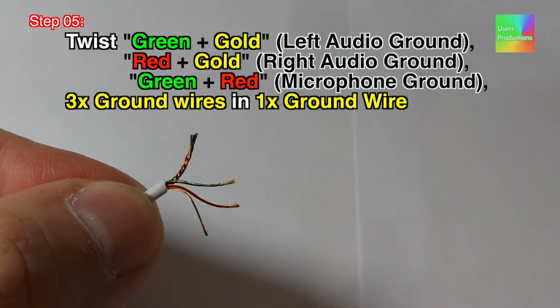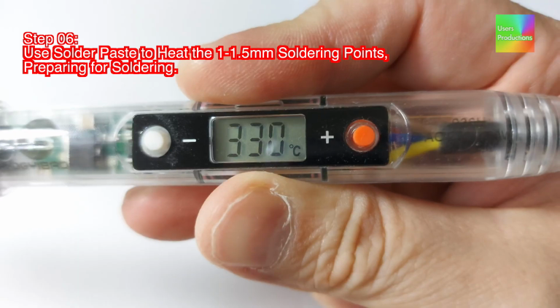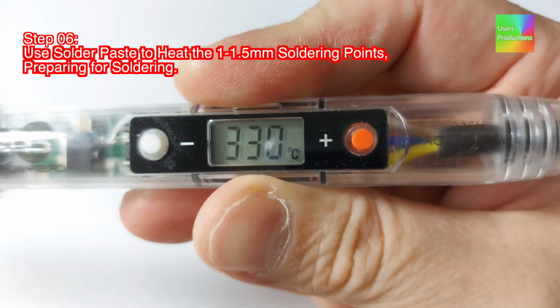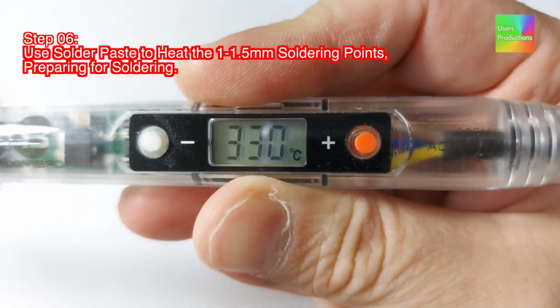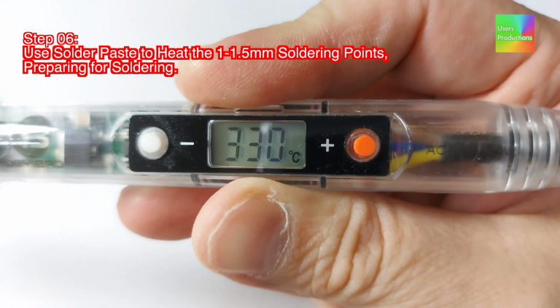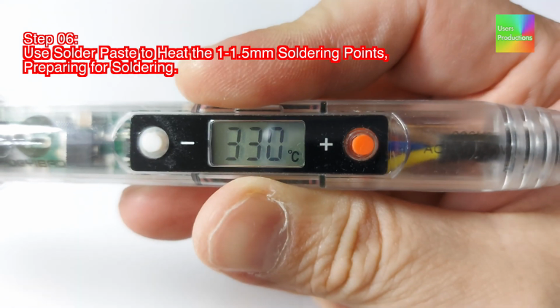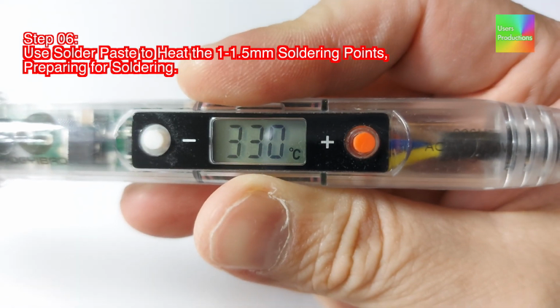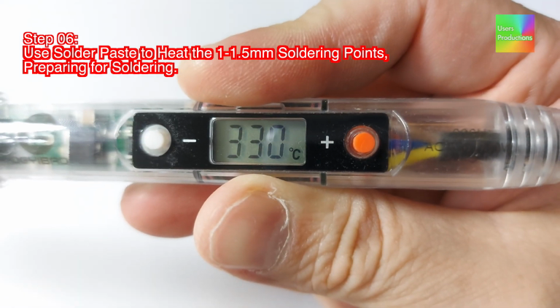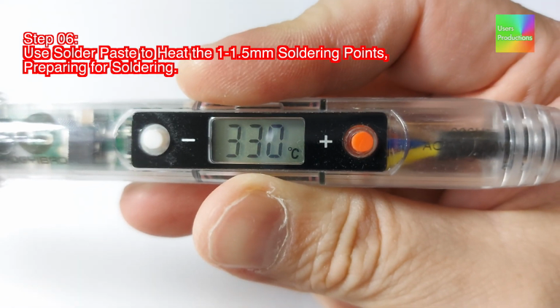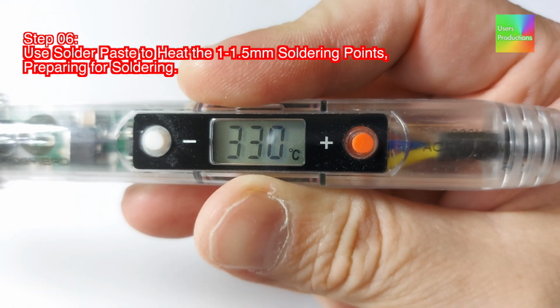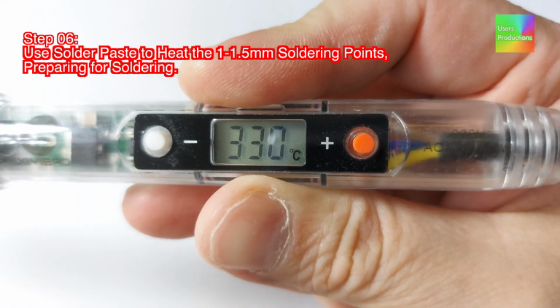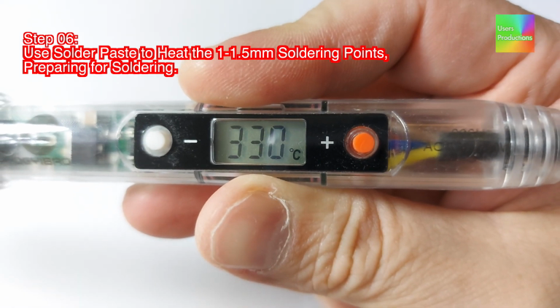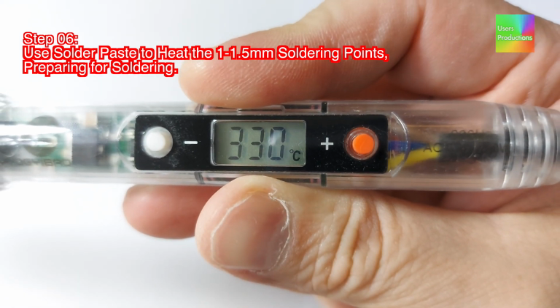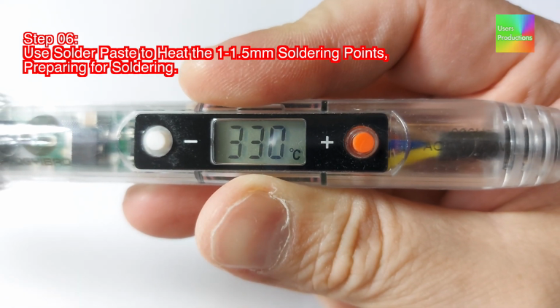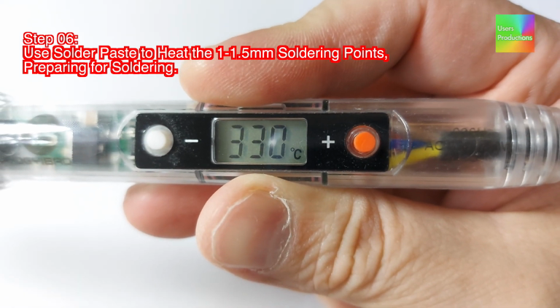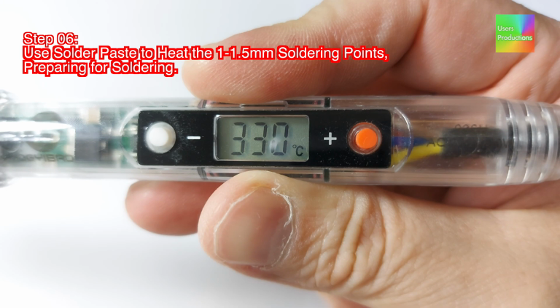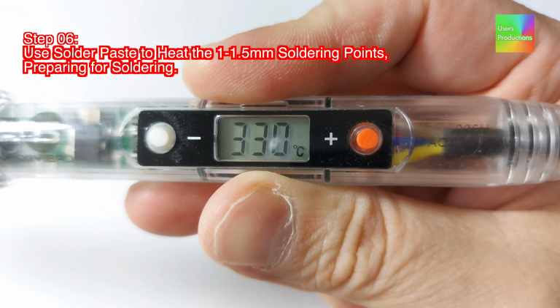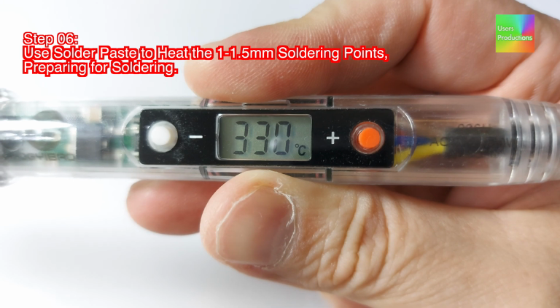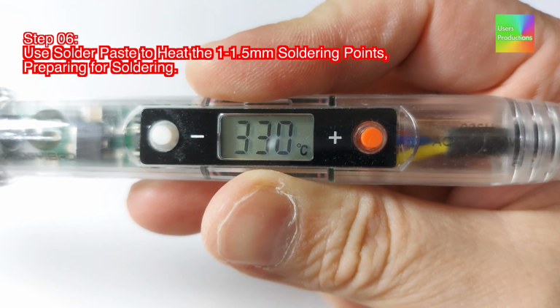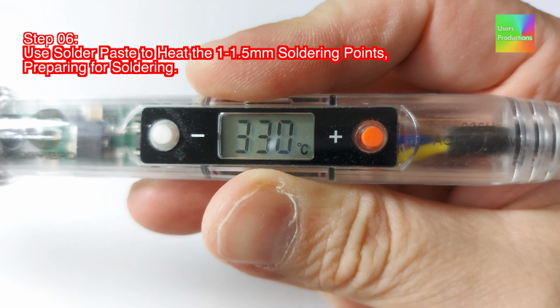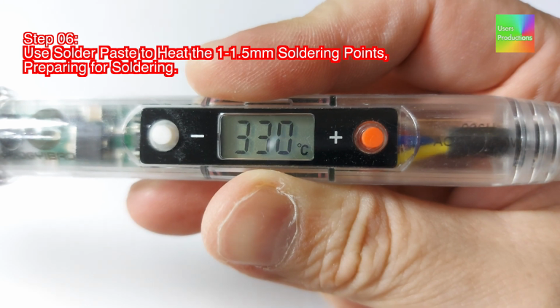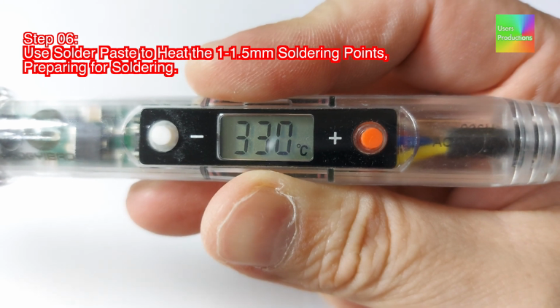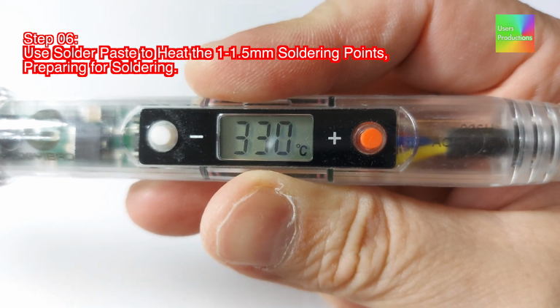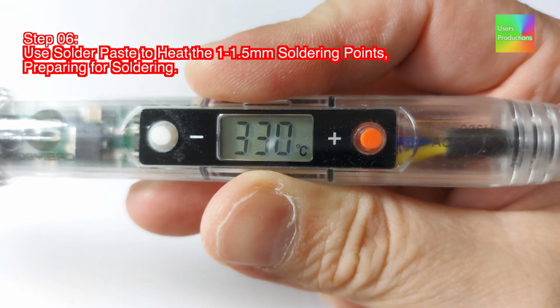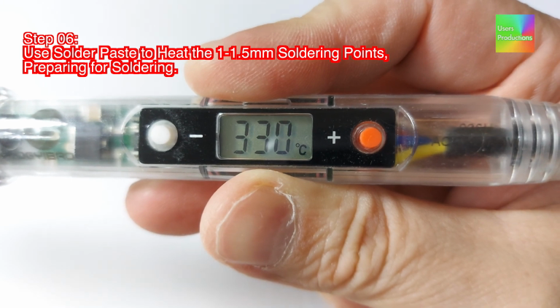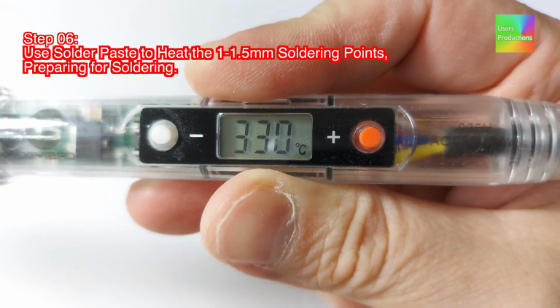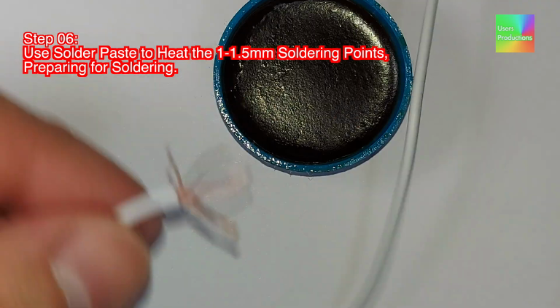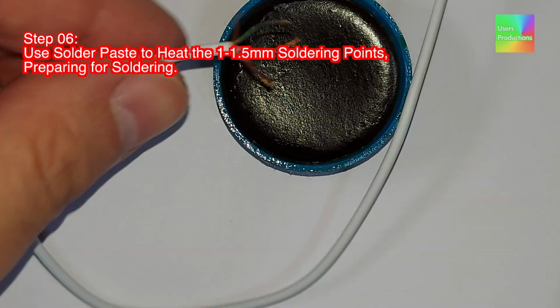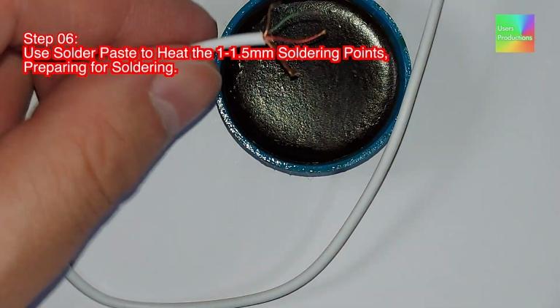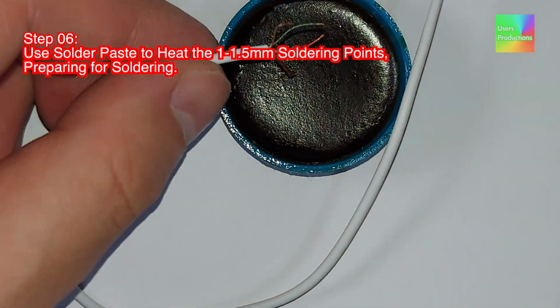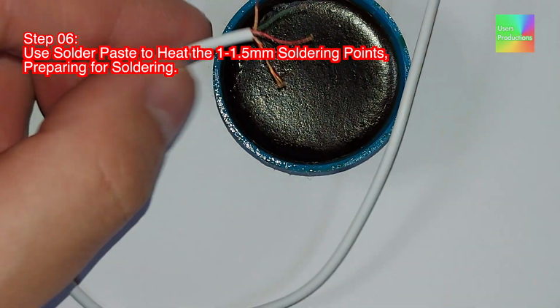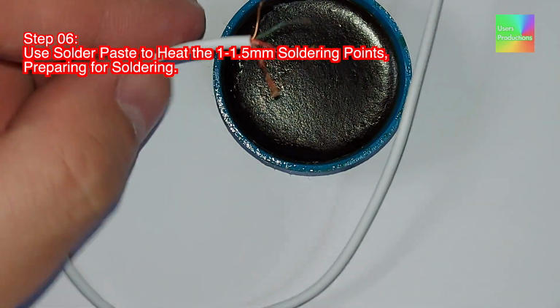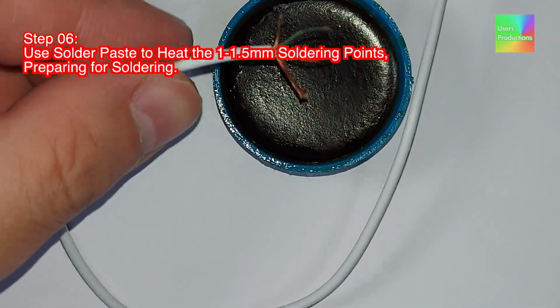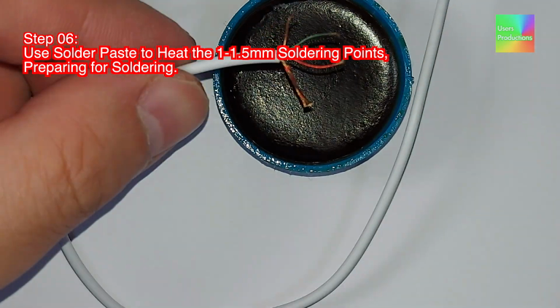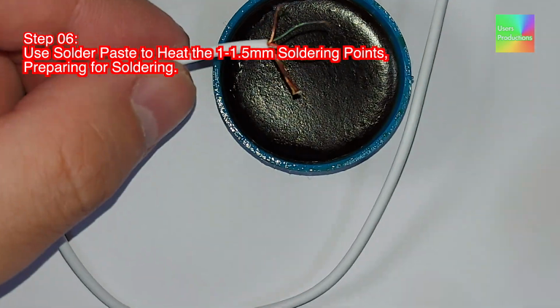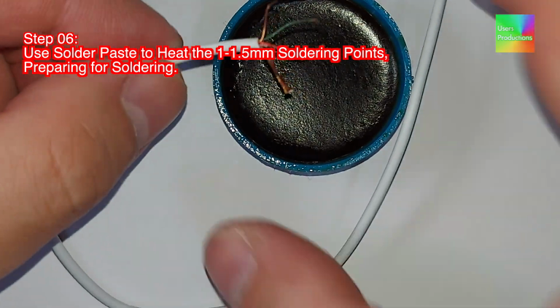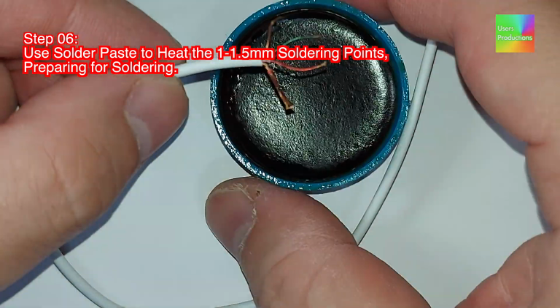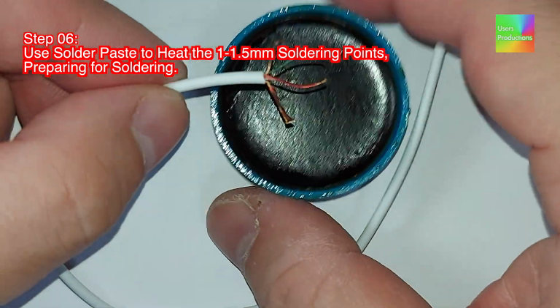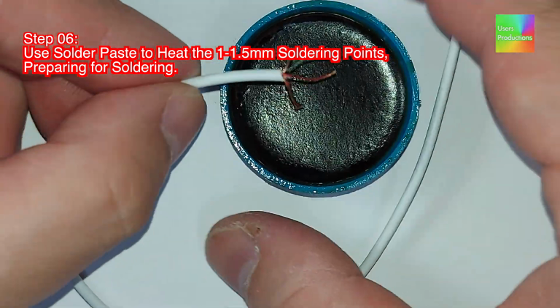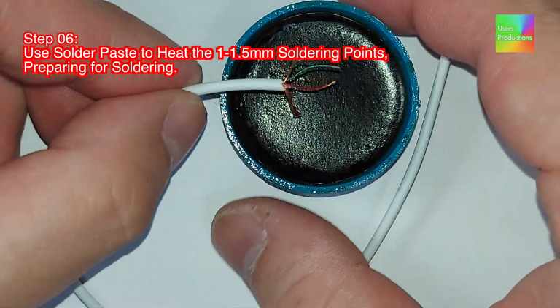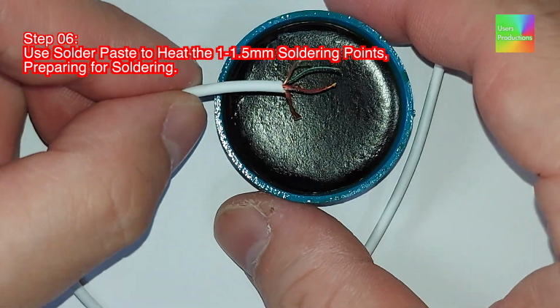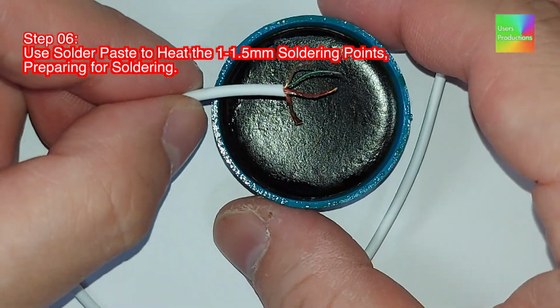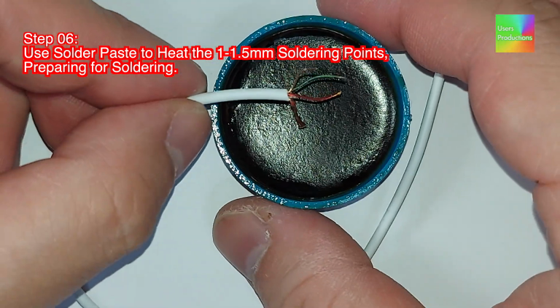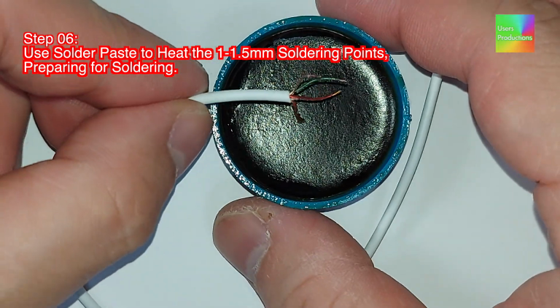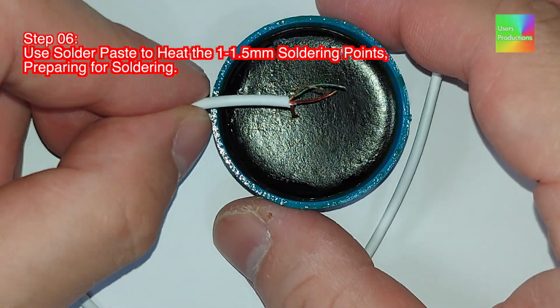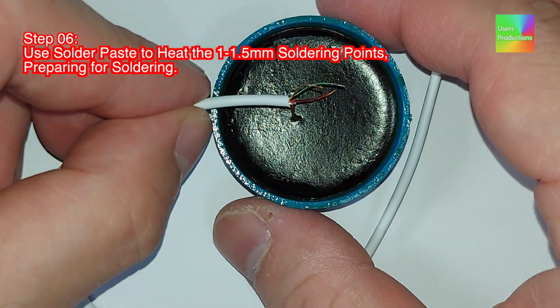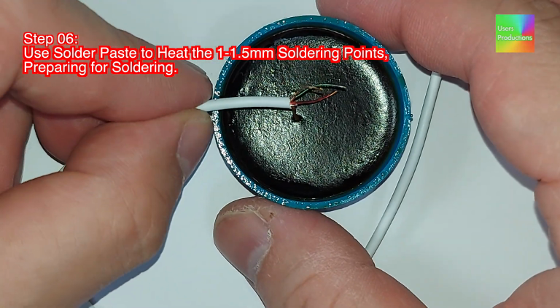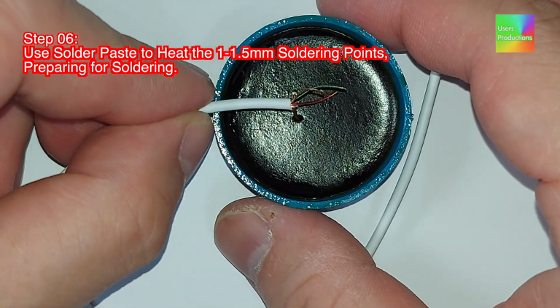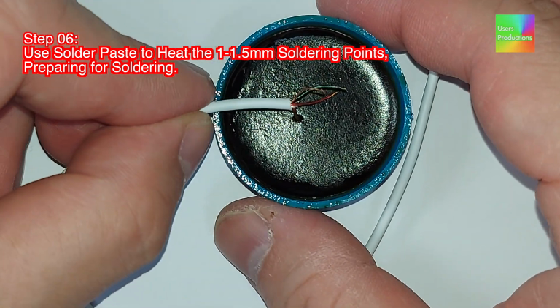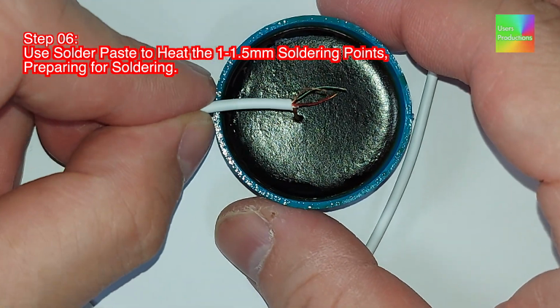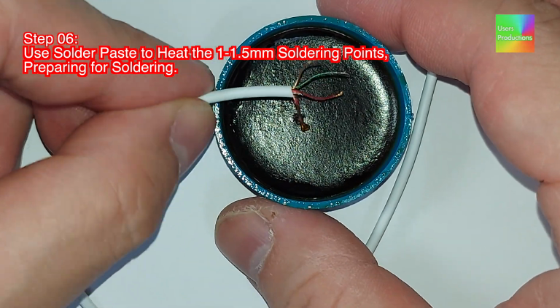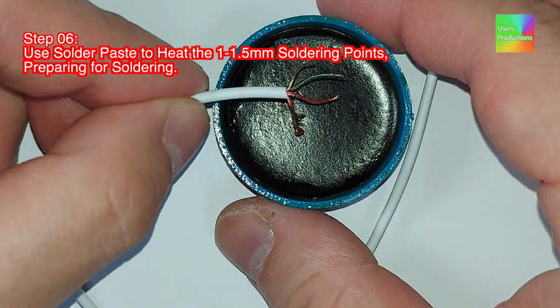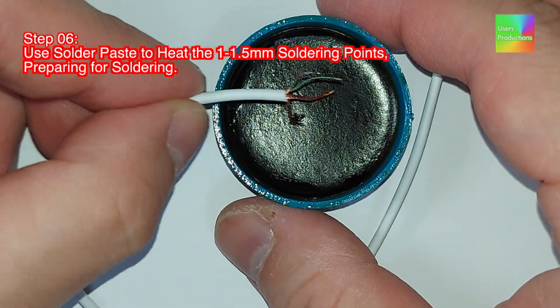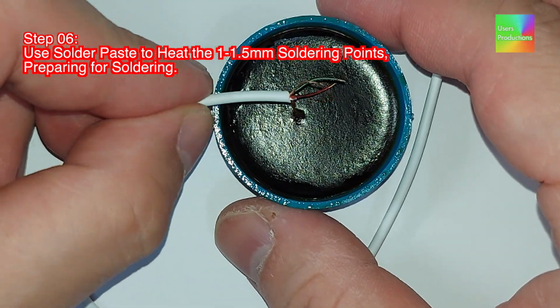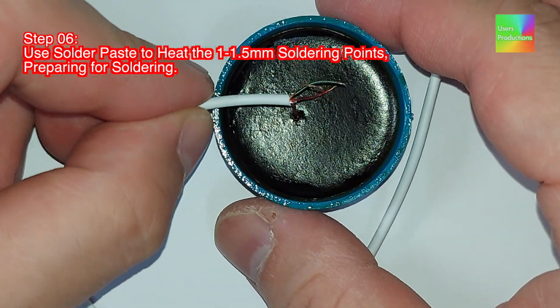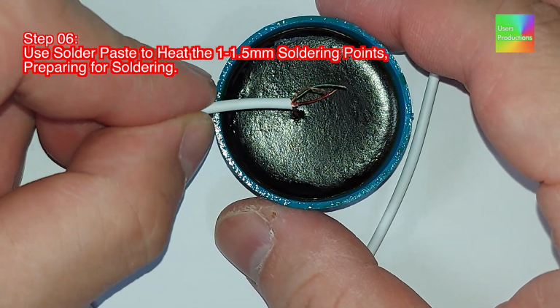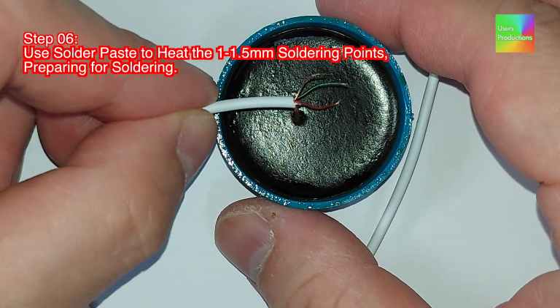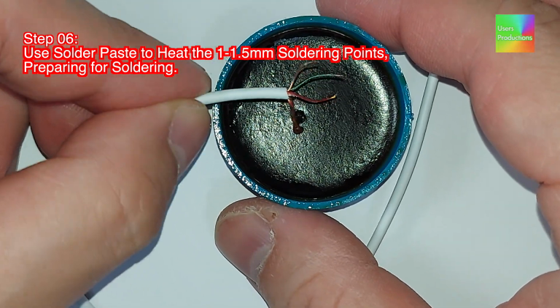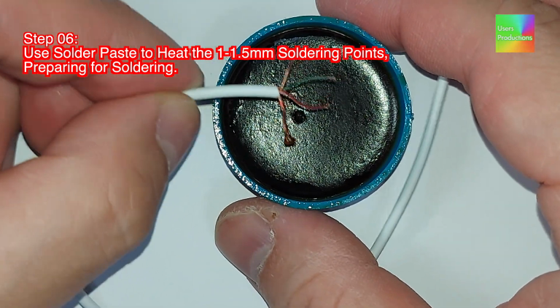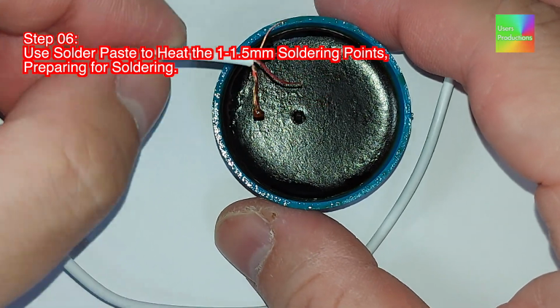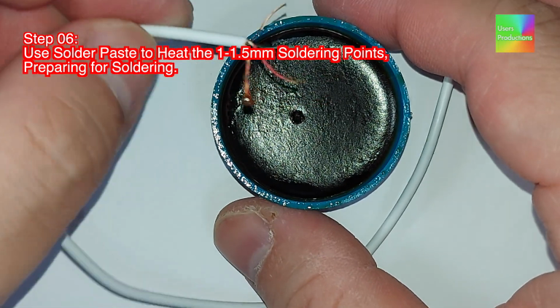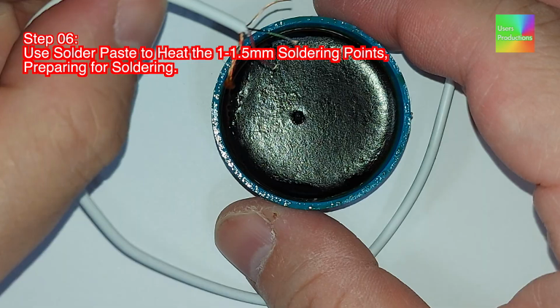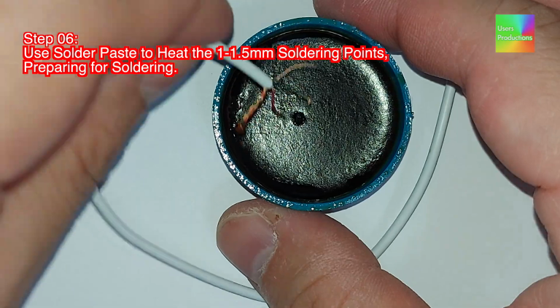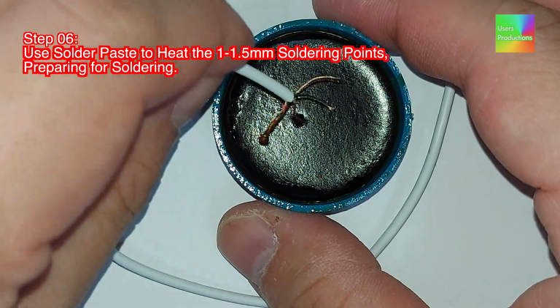Step 06. Use solder paste to heat the 1.5 mm soldering points, preparing for soldering.